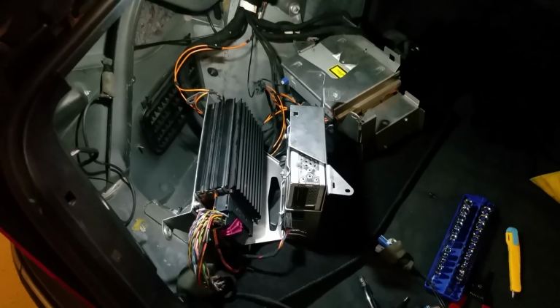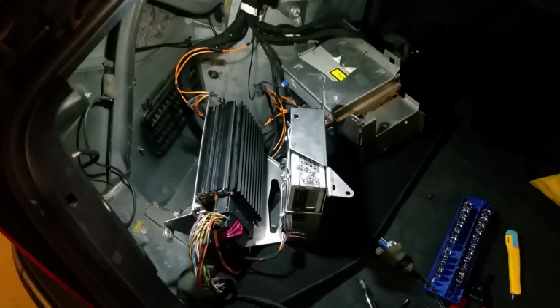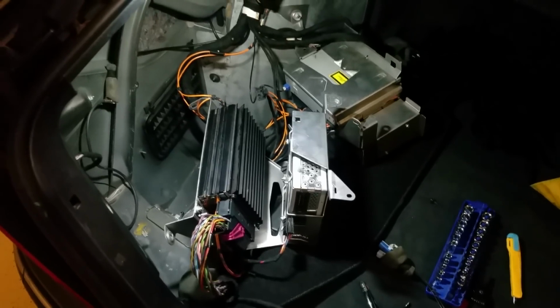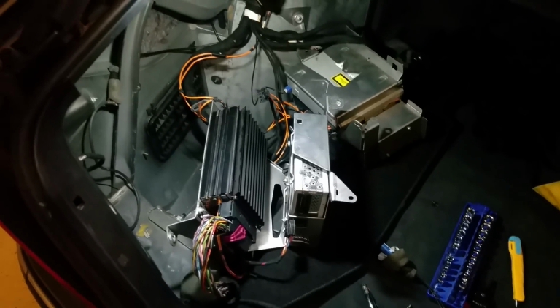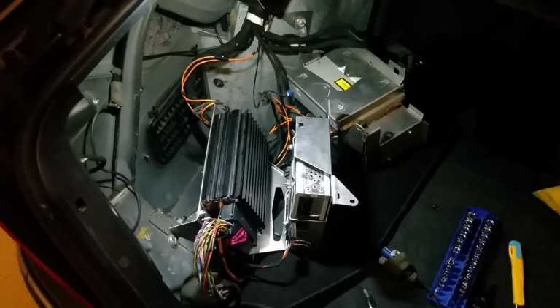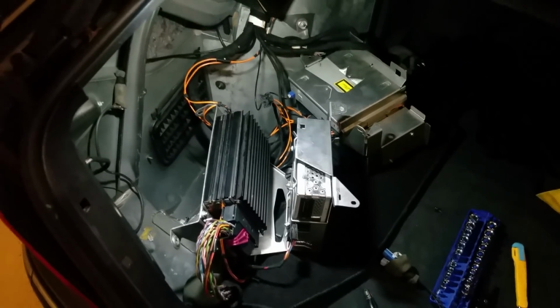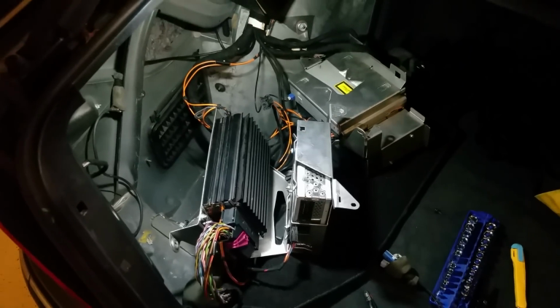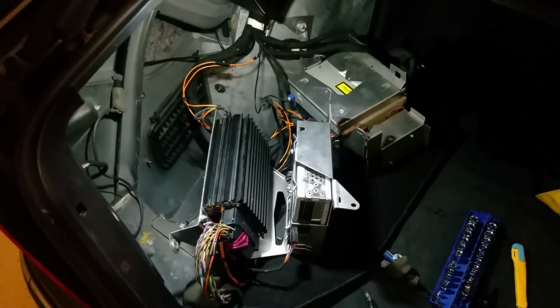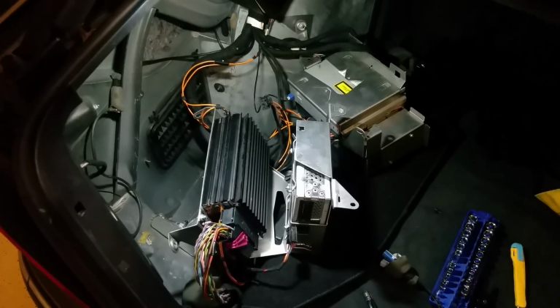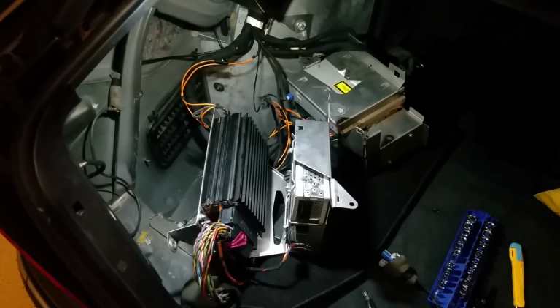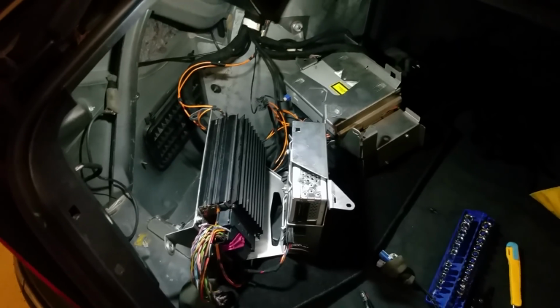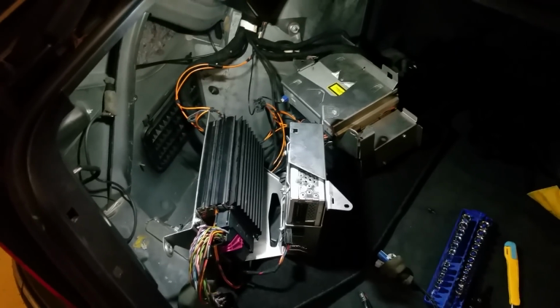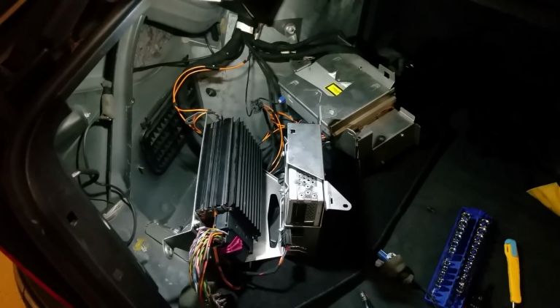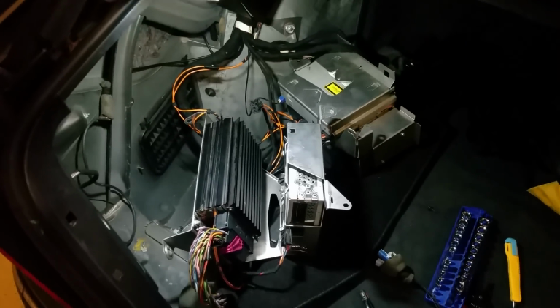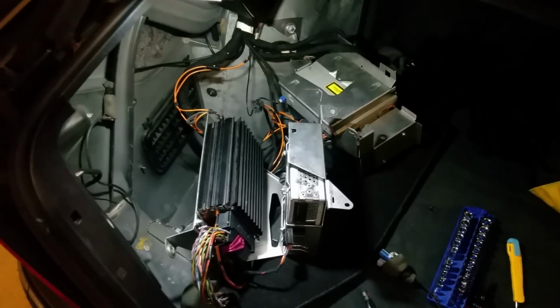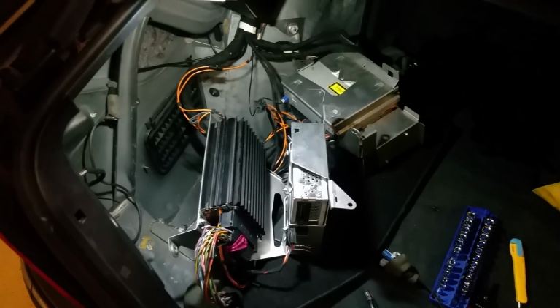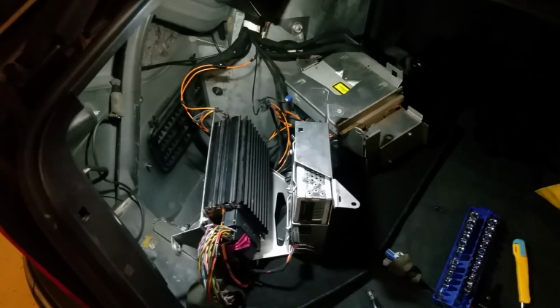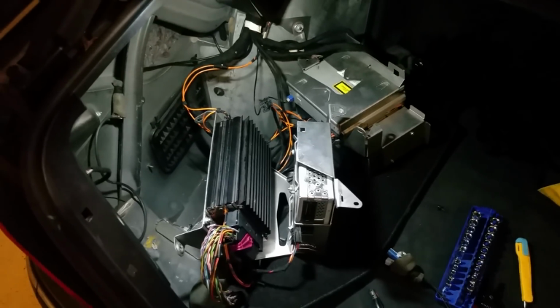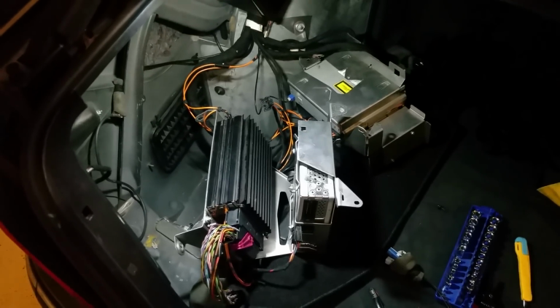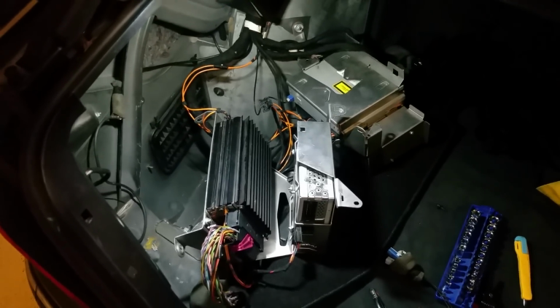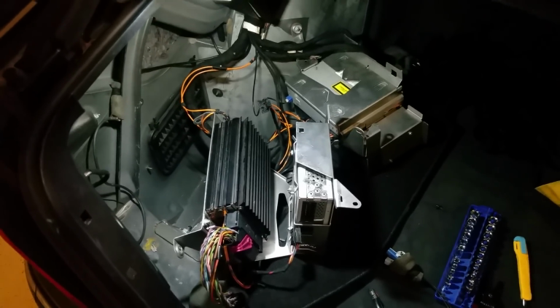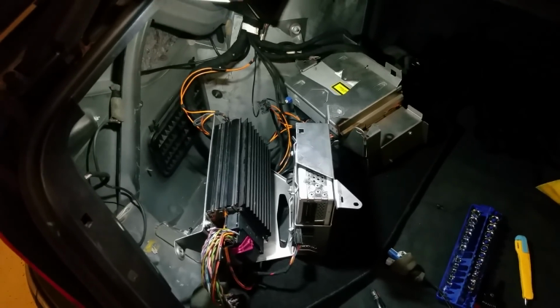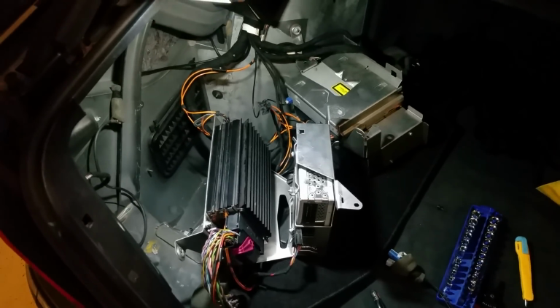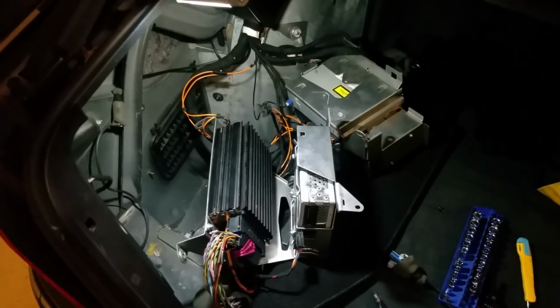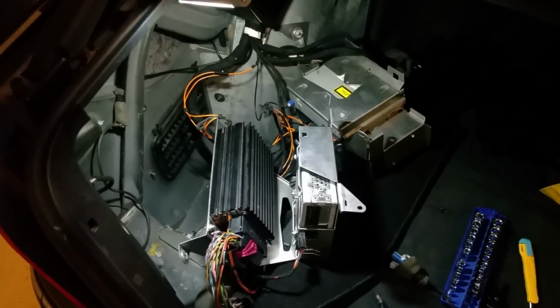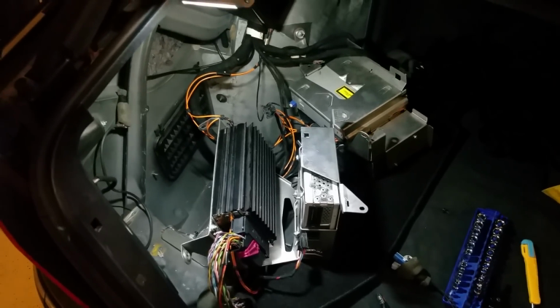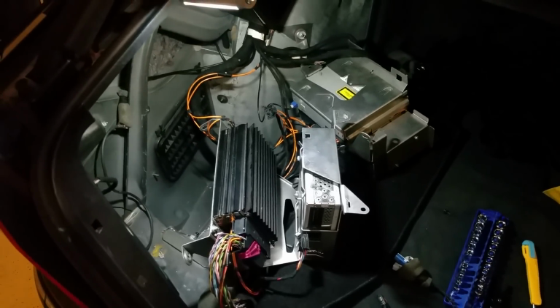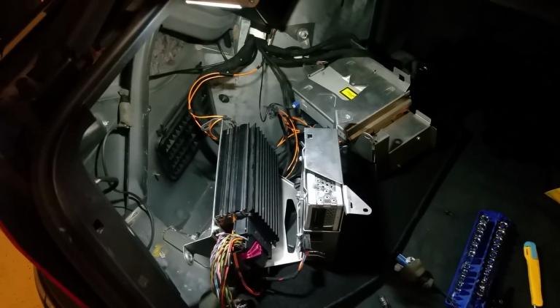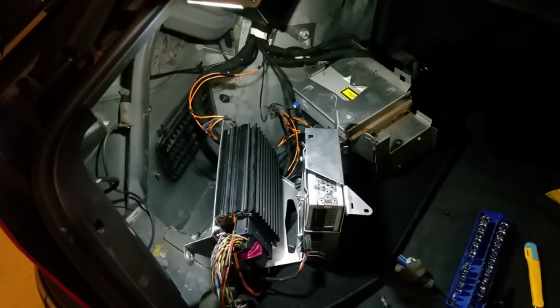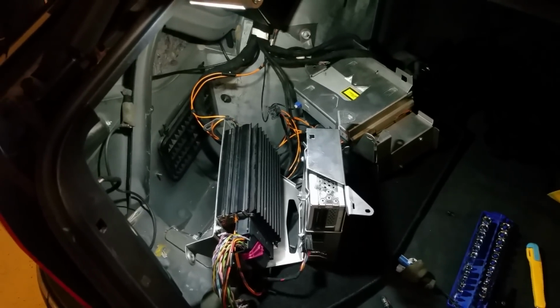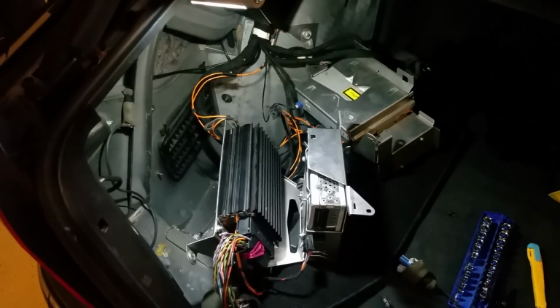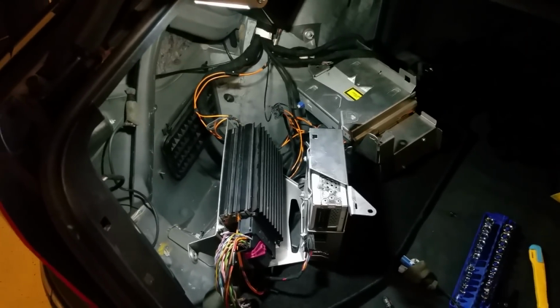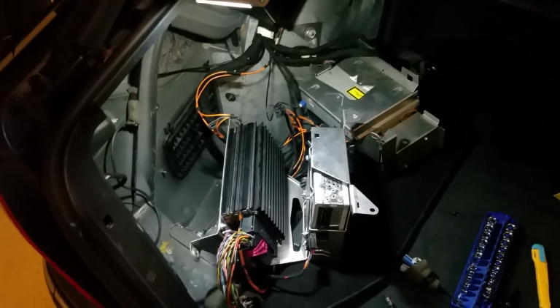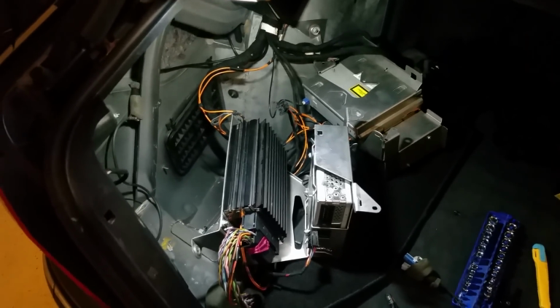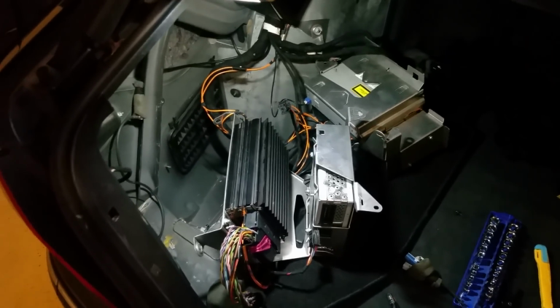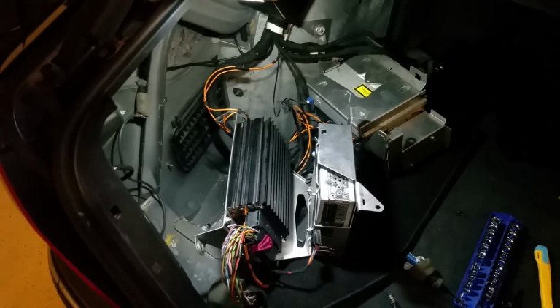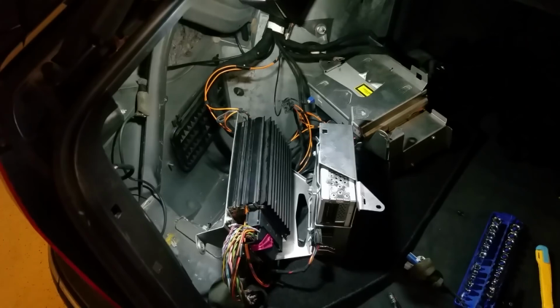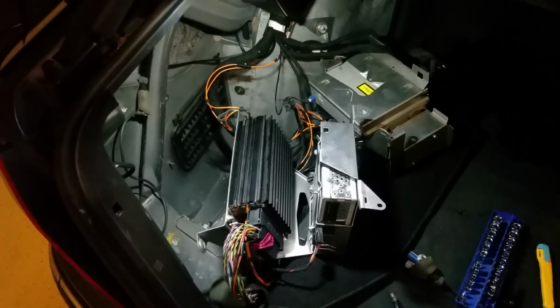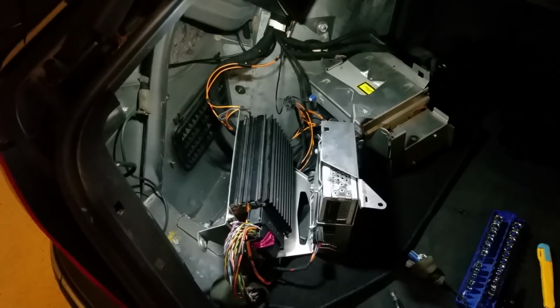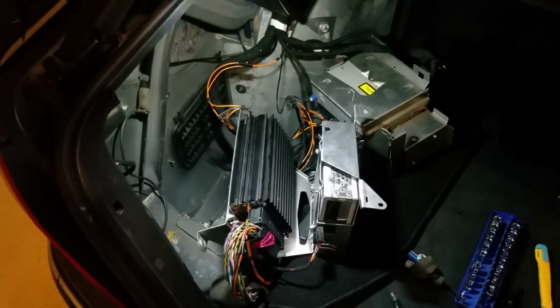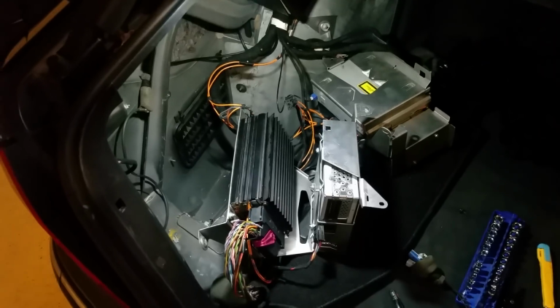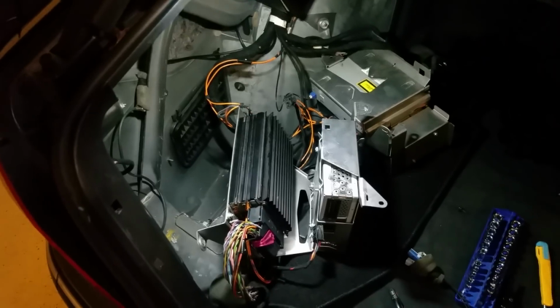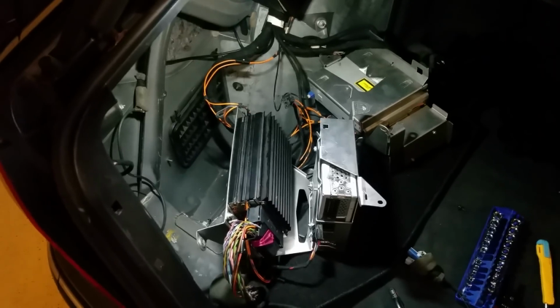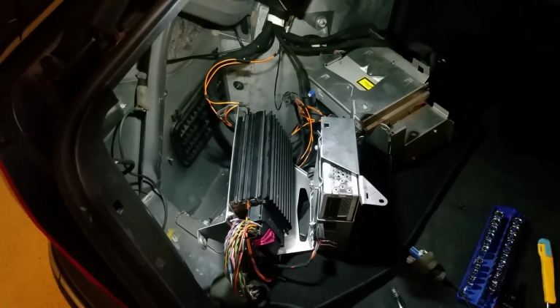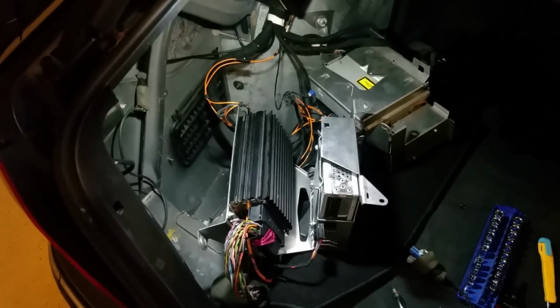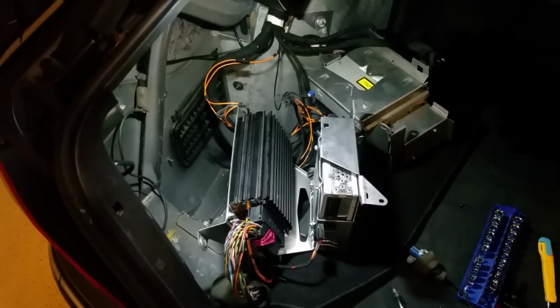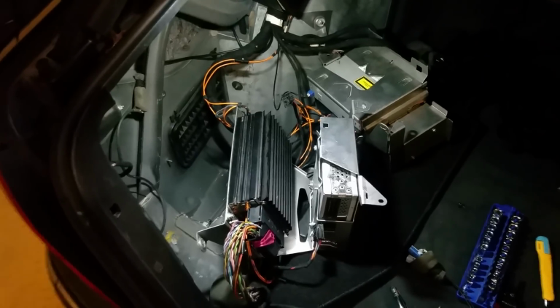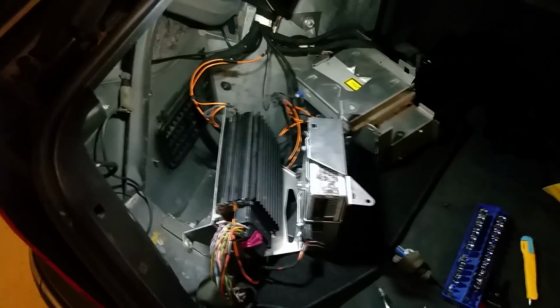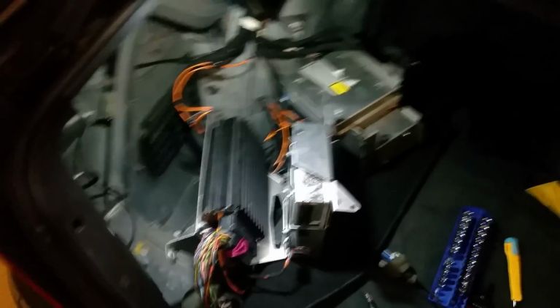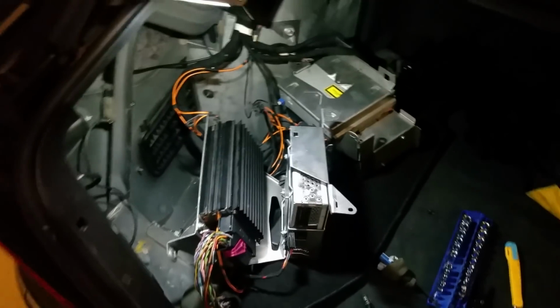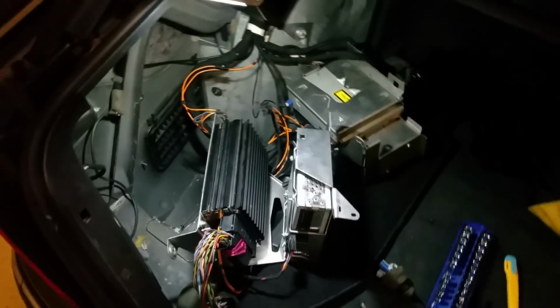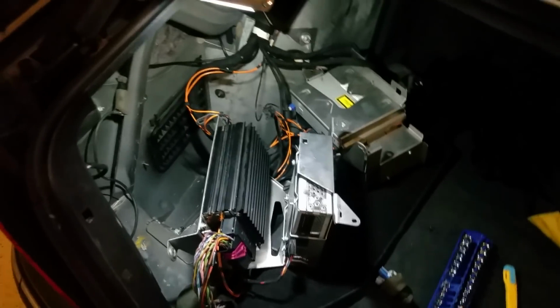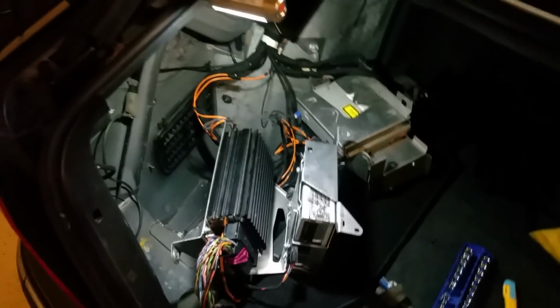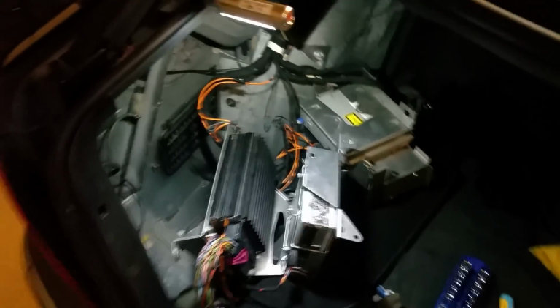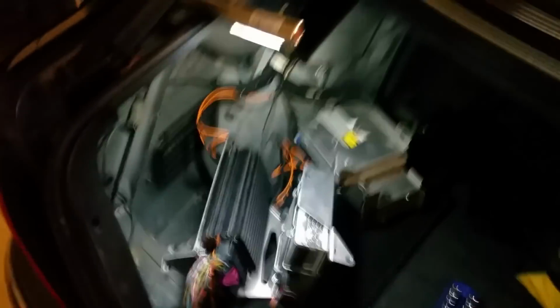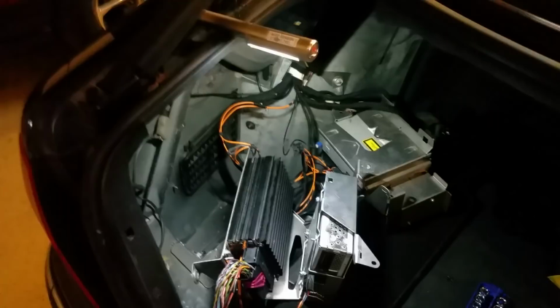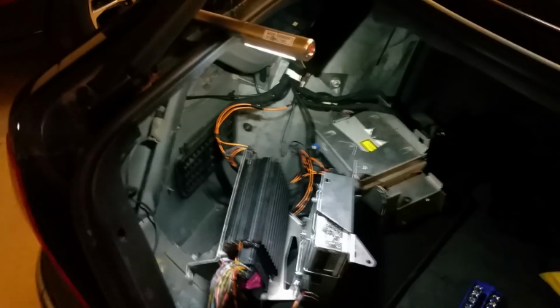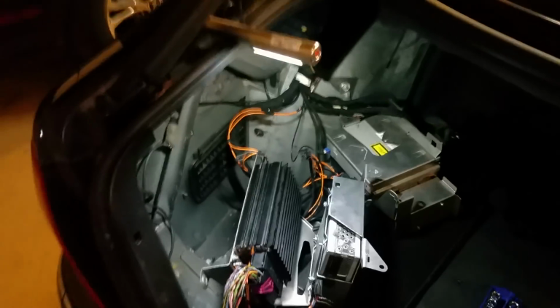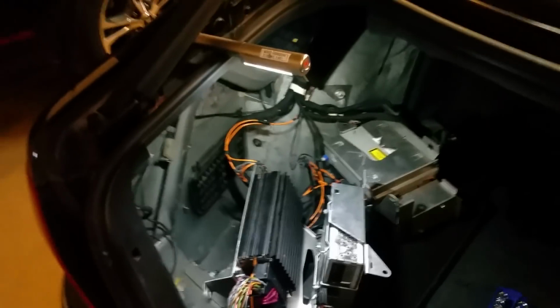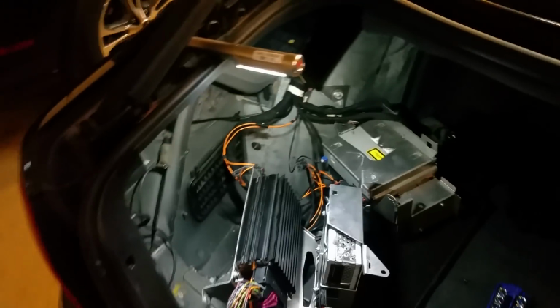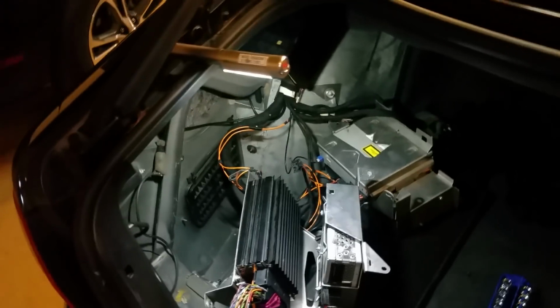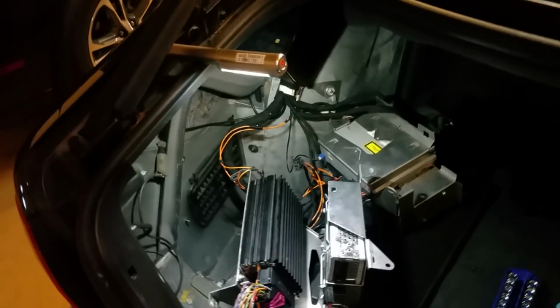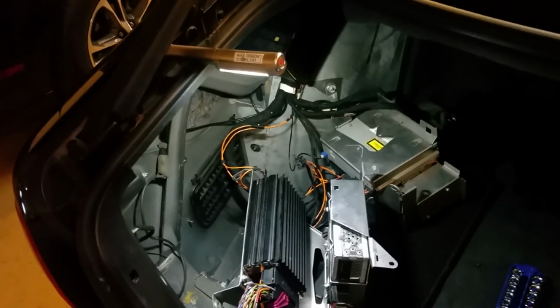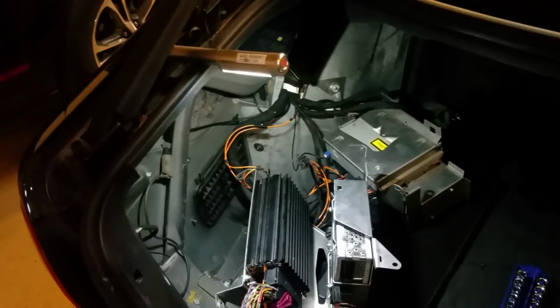If the unit powers on, maybe 1 in 10 your head unit still could have a flaw, but that's not the problem.